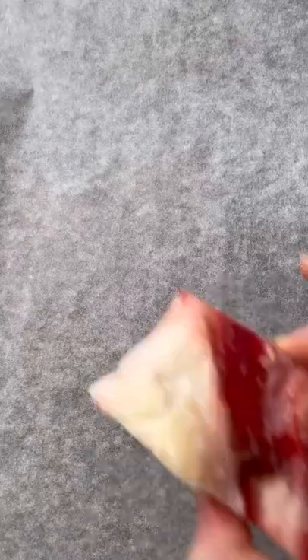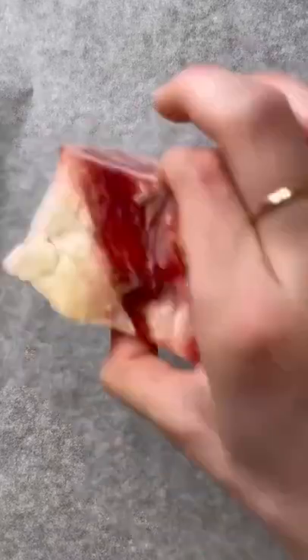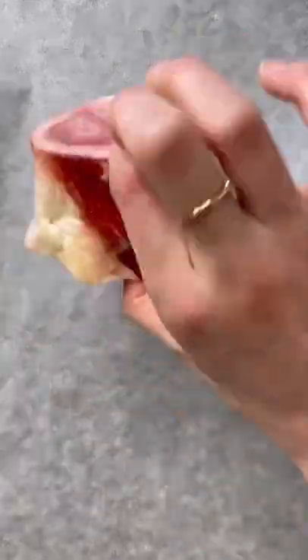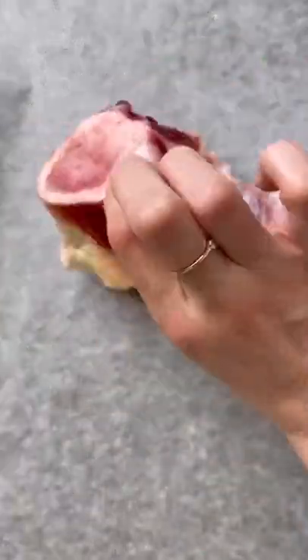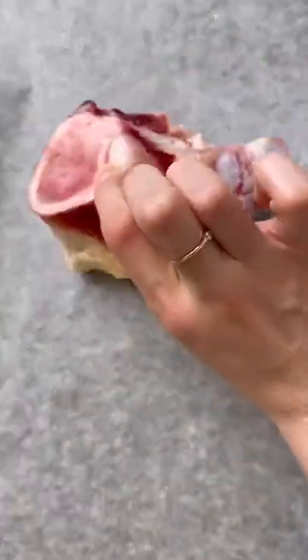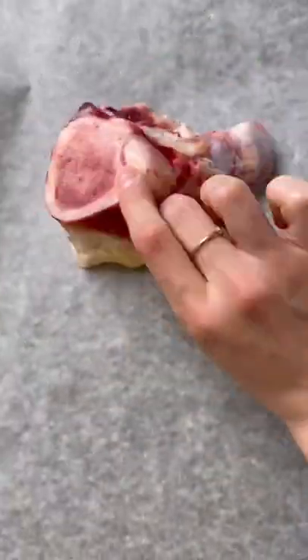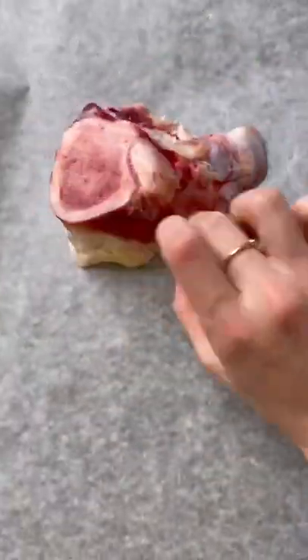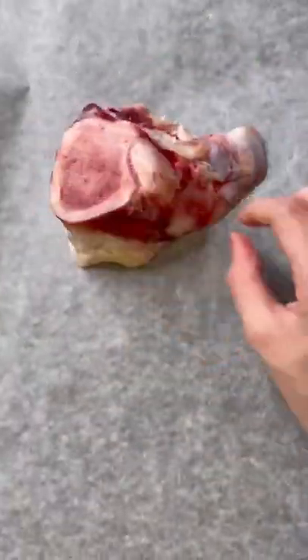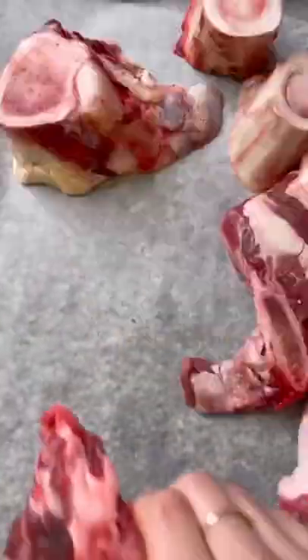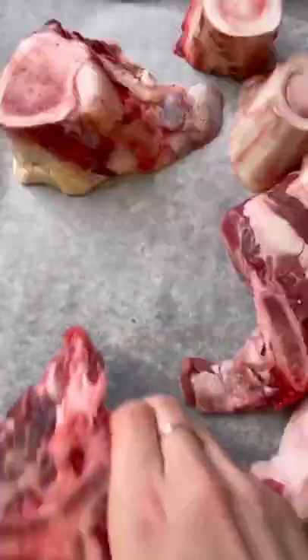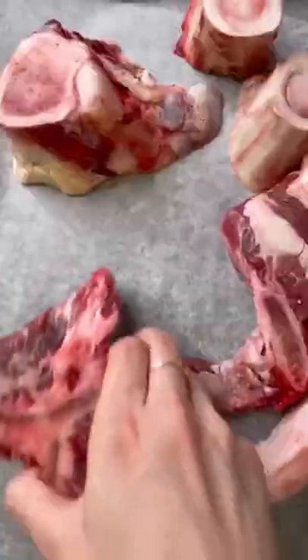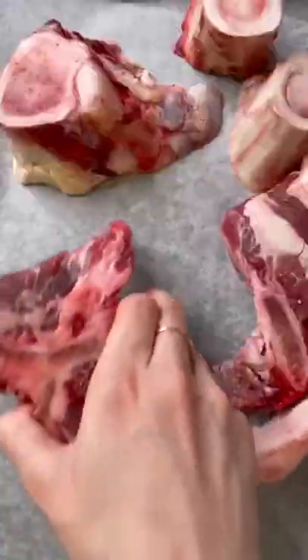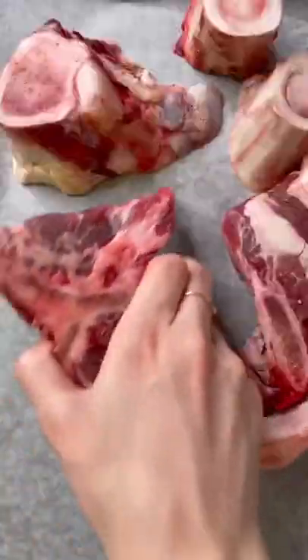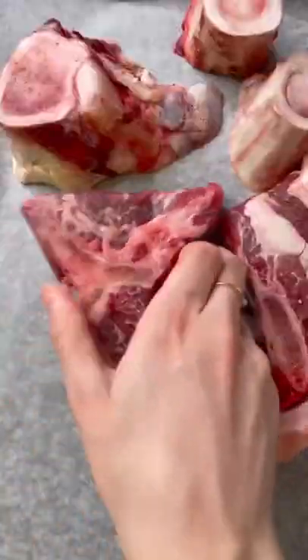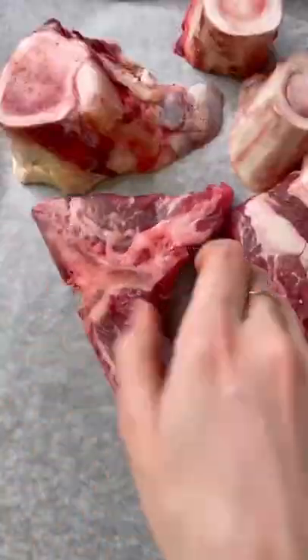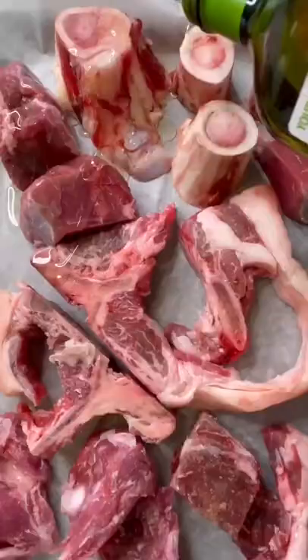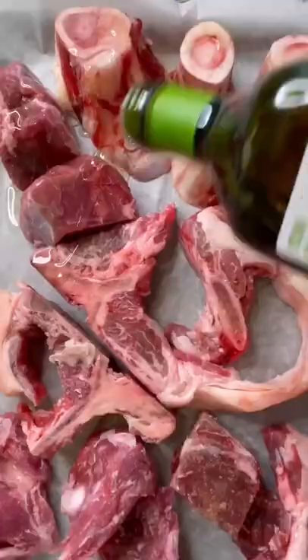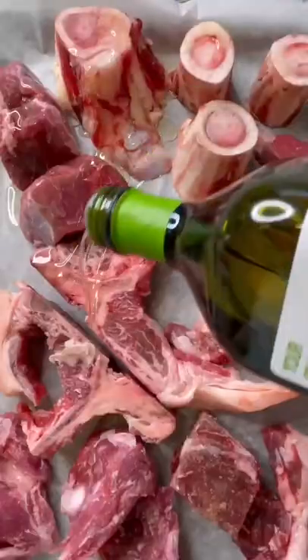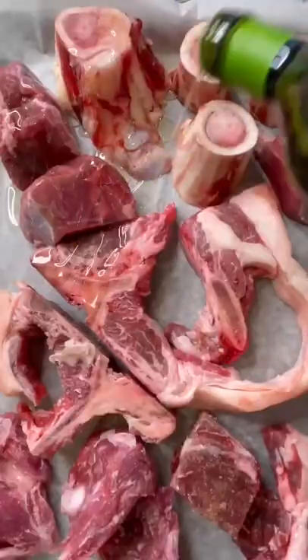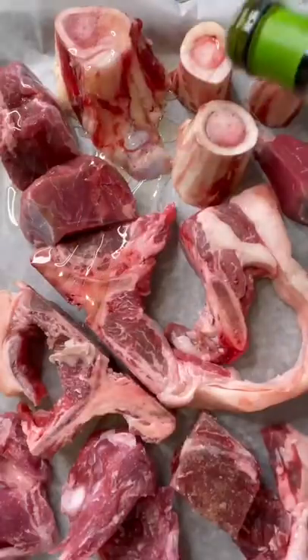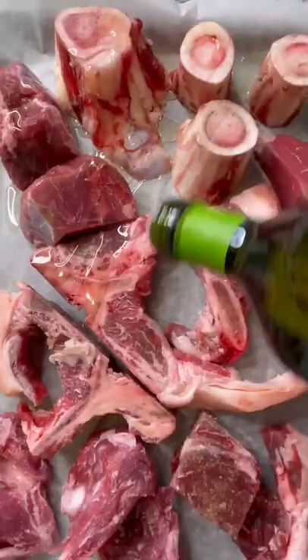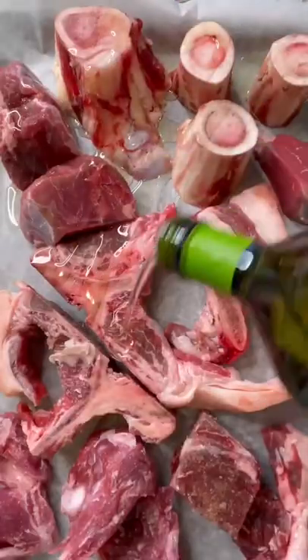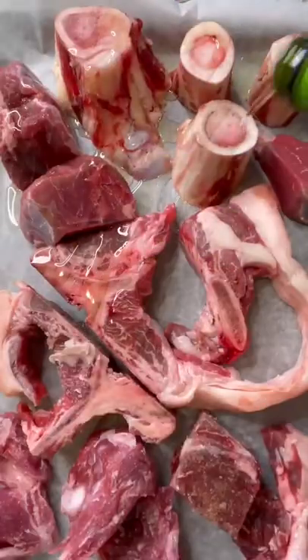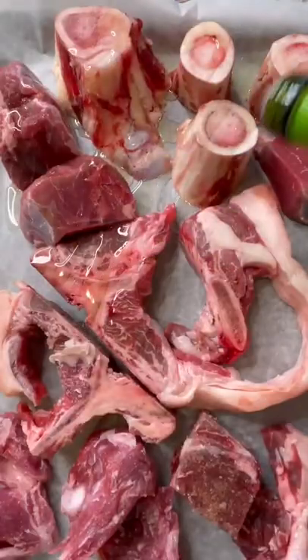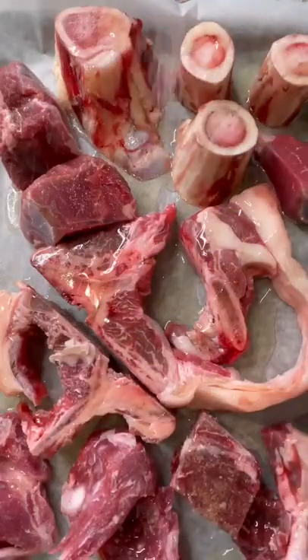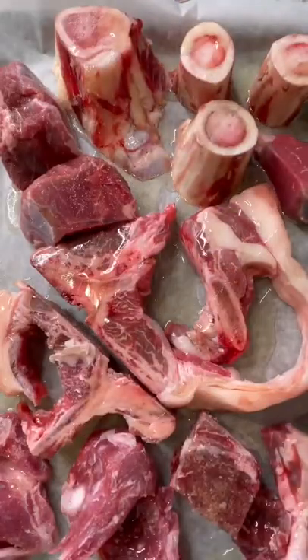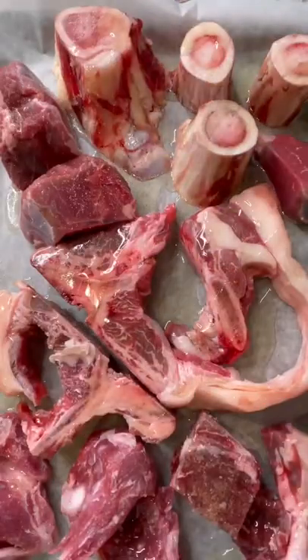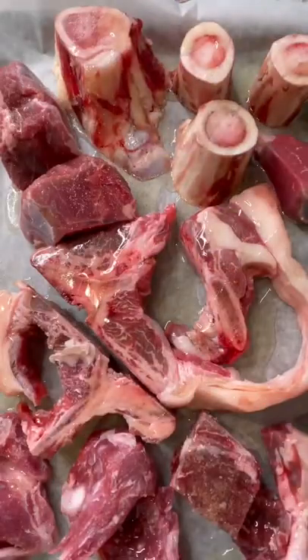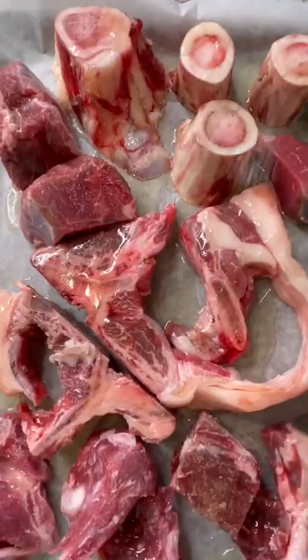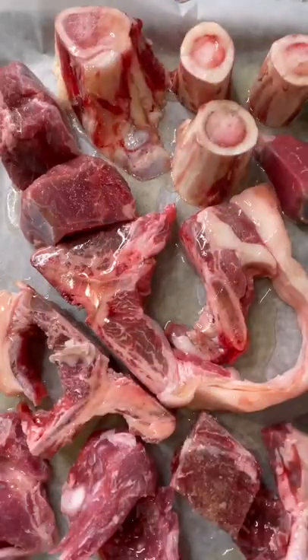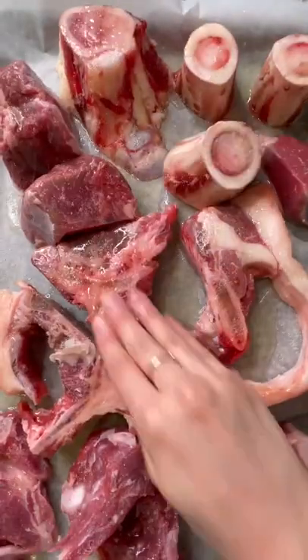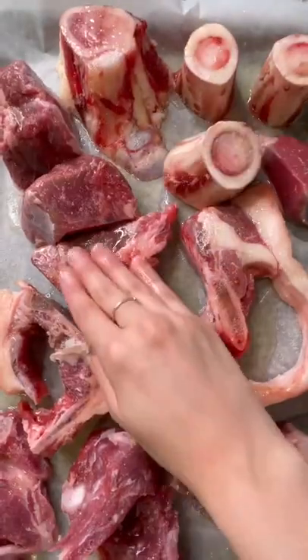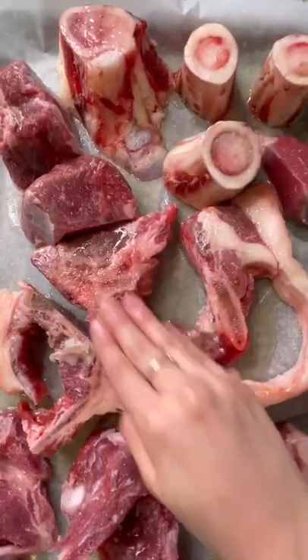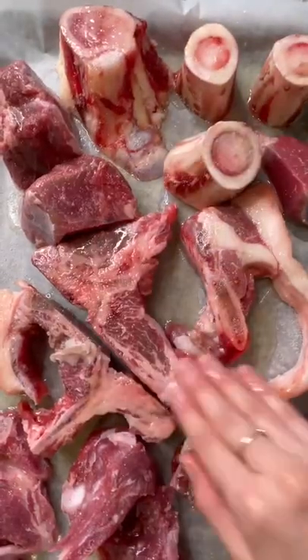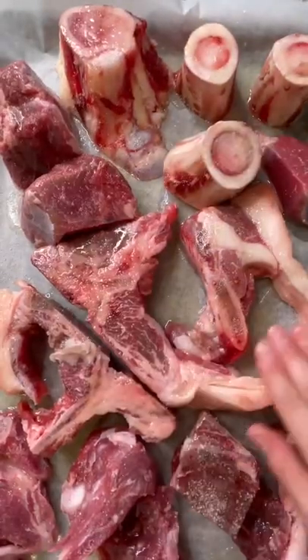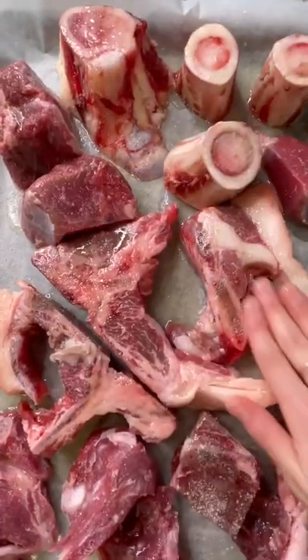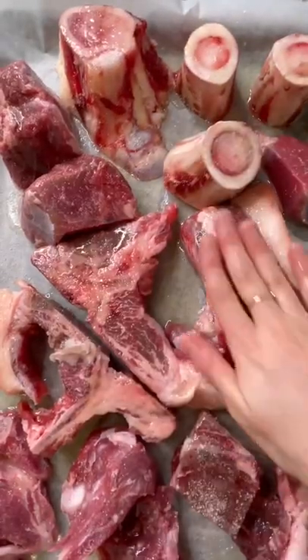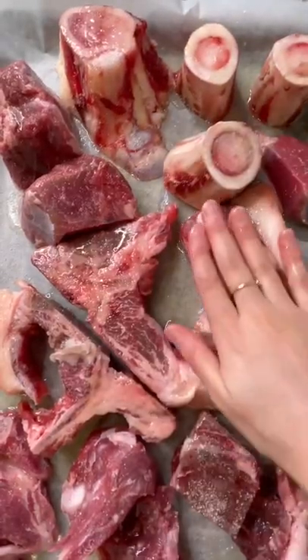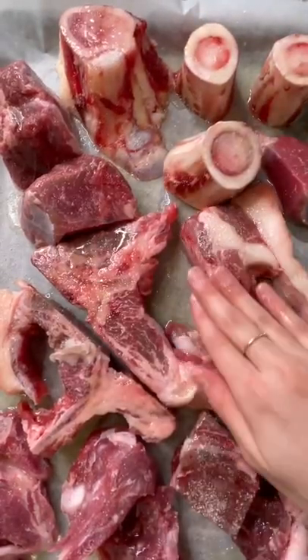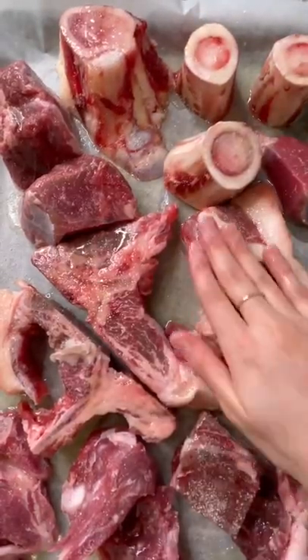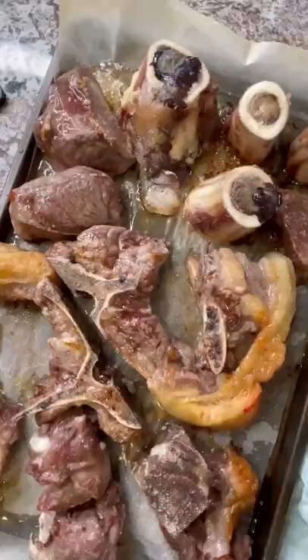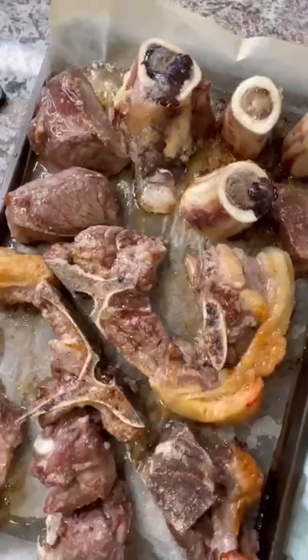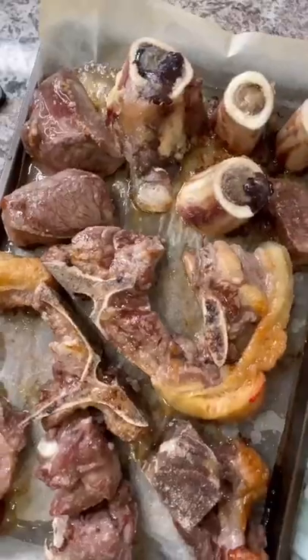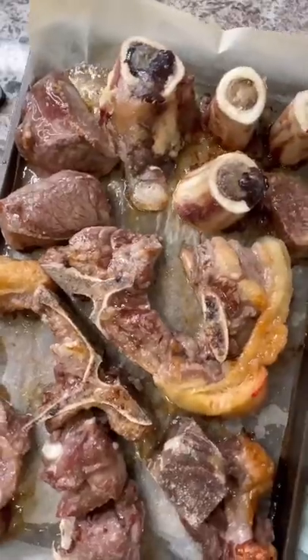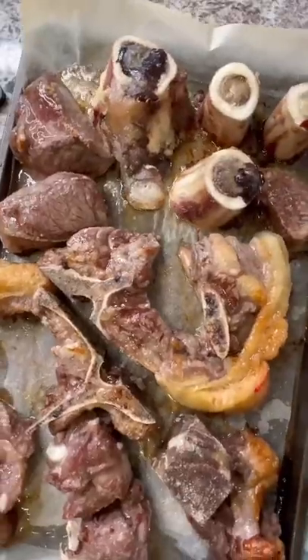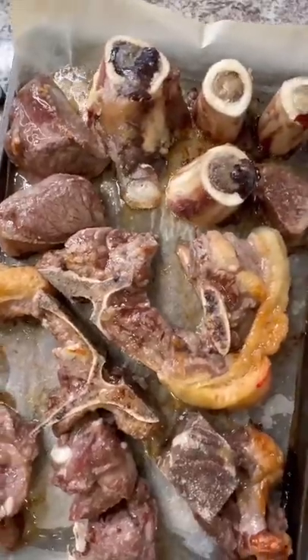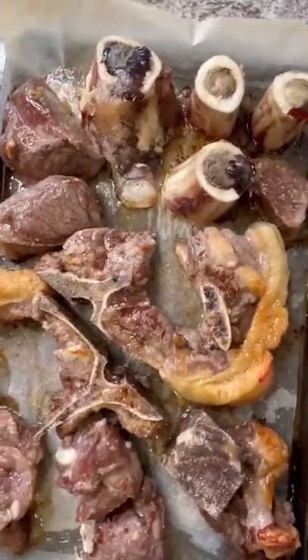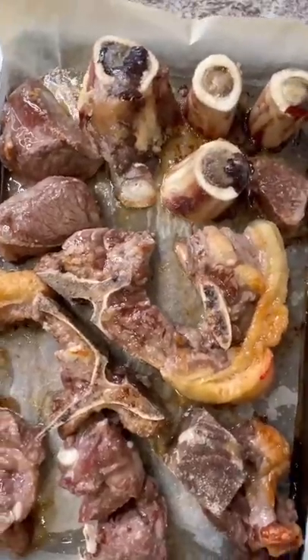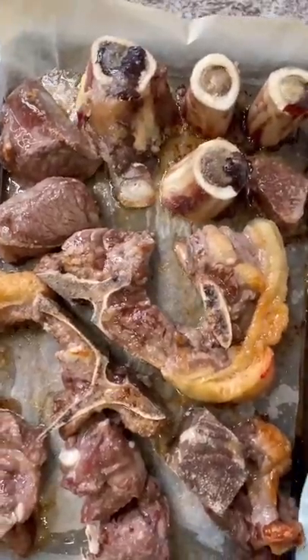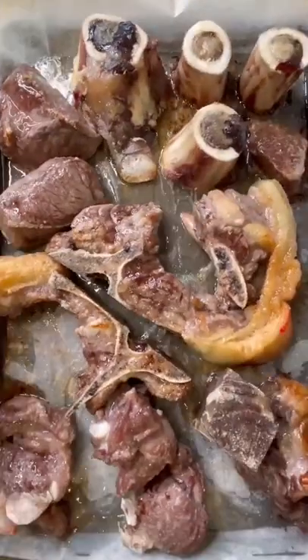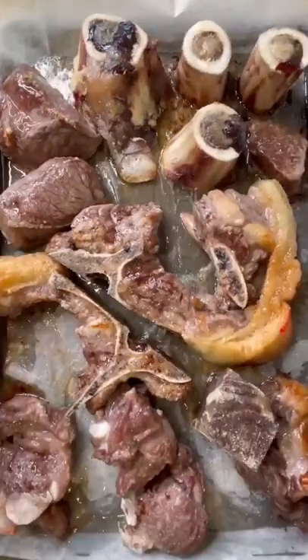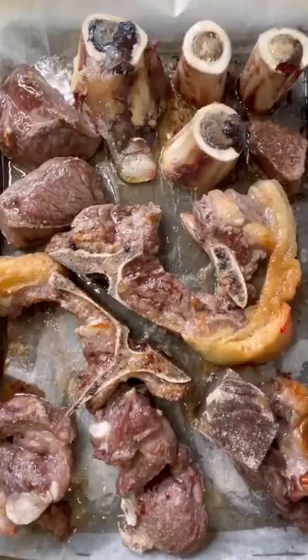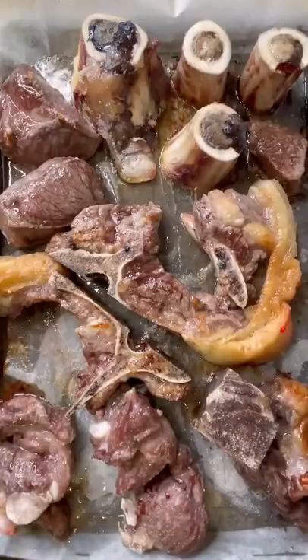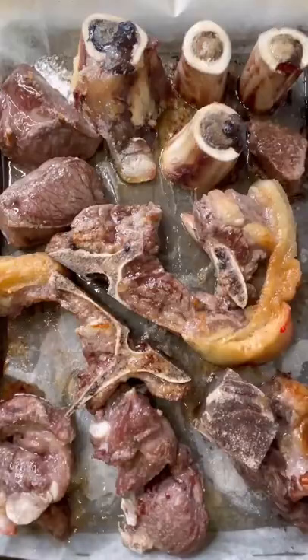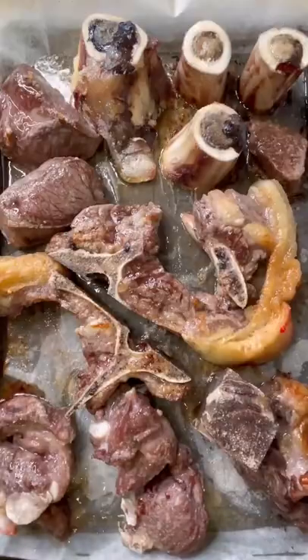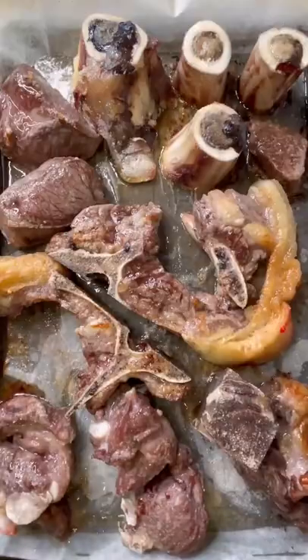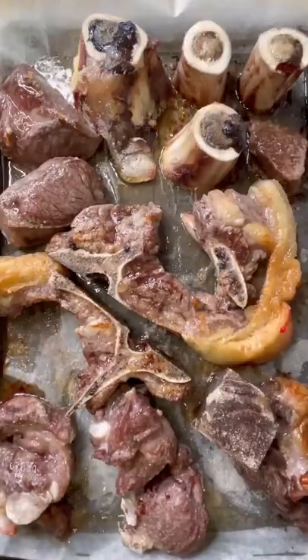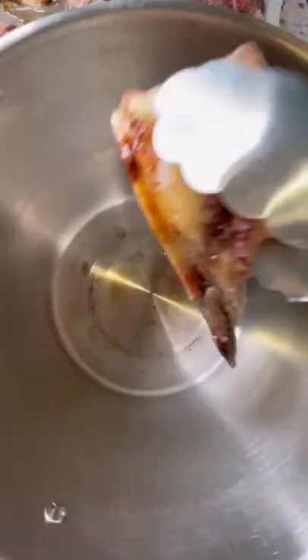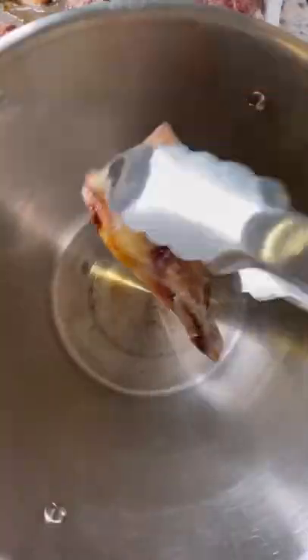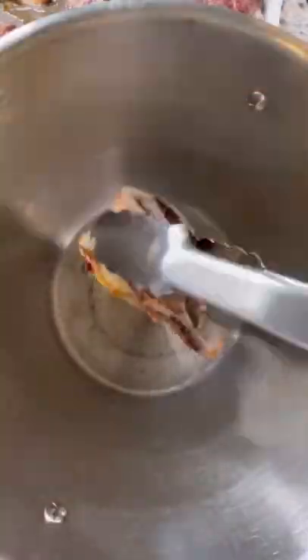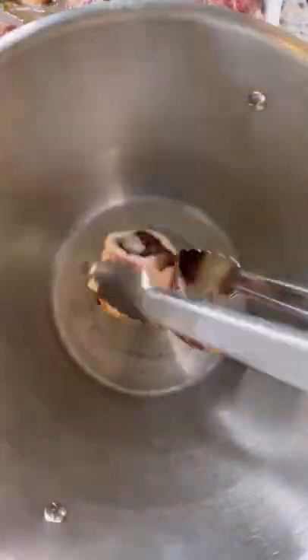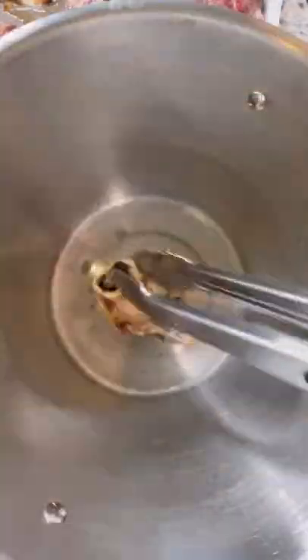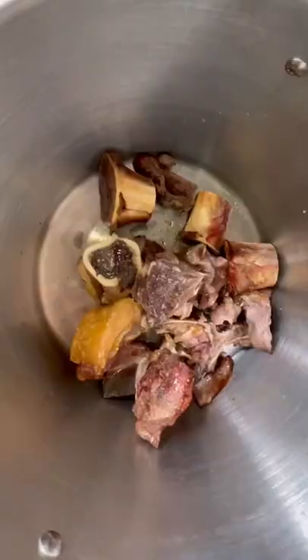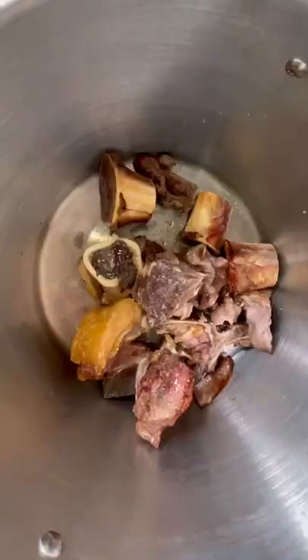If you've ever wondered what to do with leftover bones, don't throw them out. Make a bone broth instead. Add oil and salt to your bones and then roast them for 45 minutes.